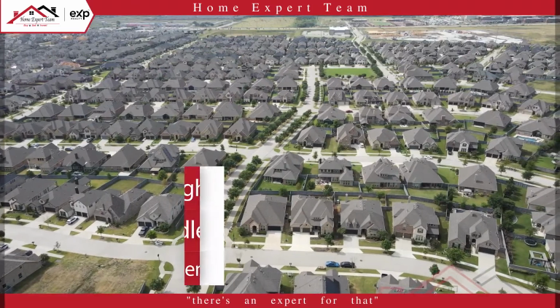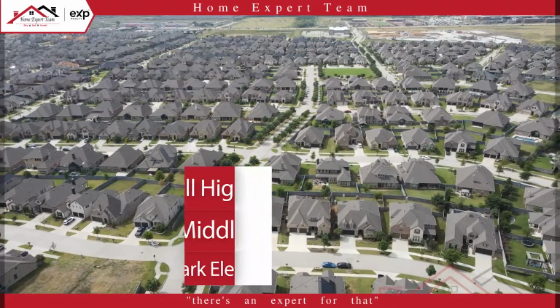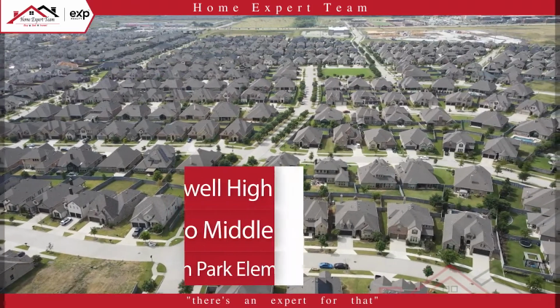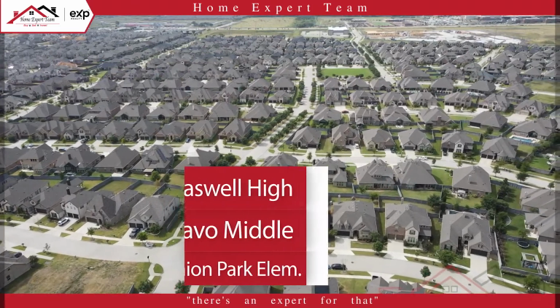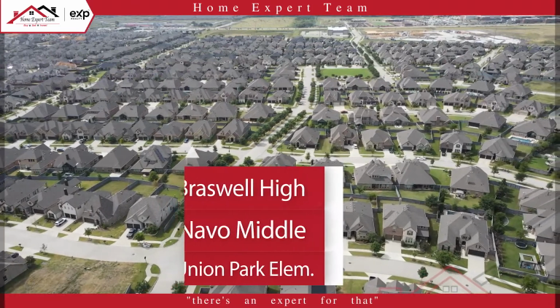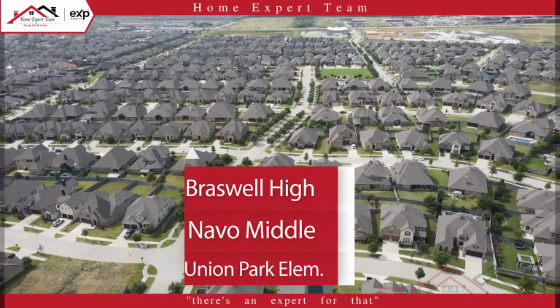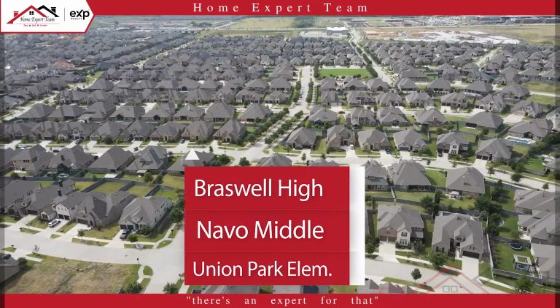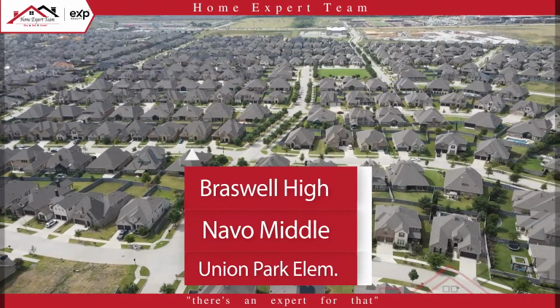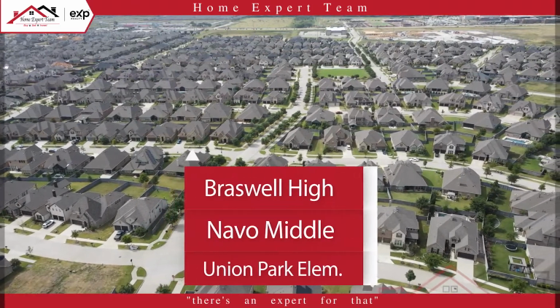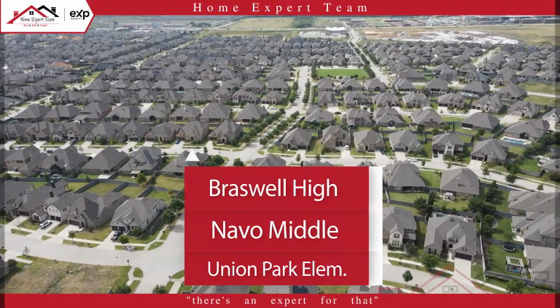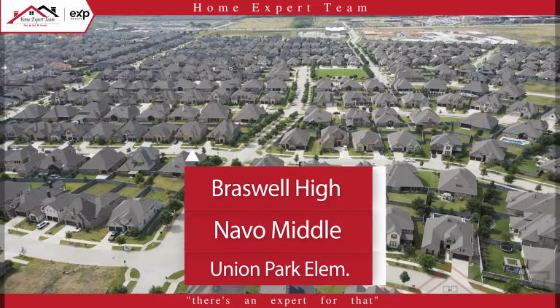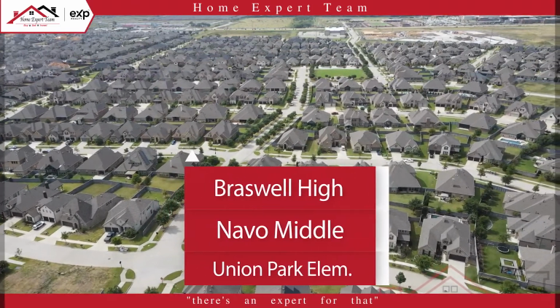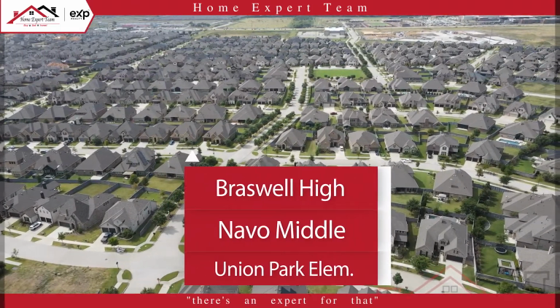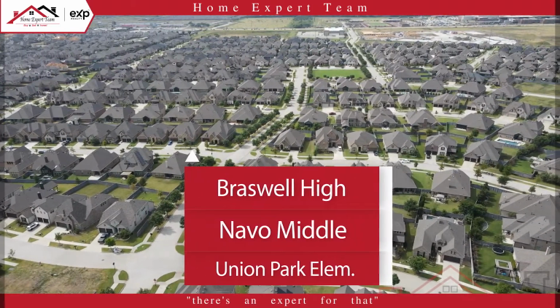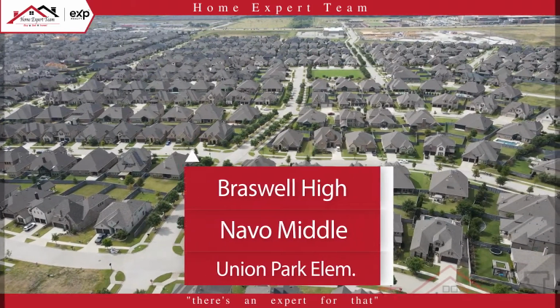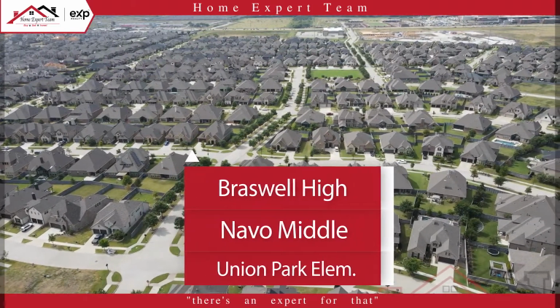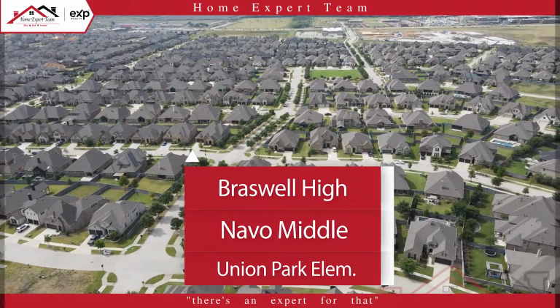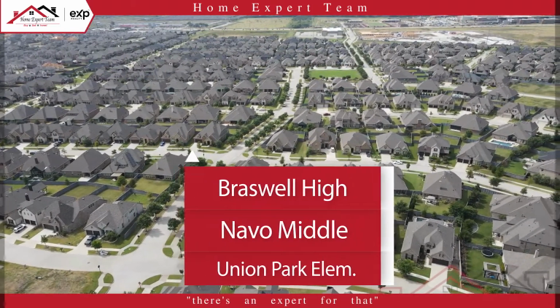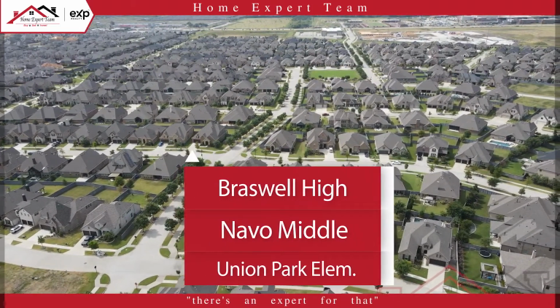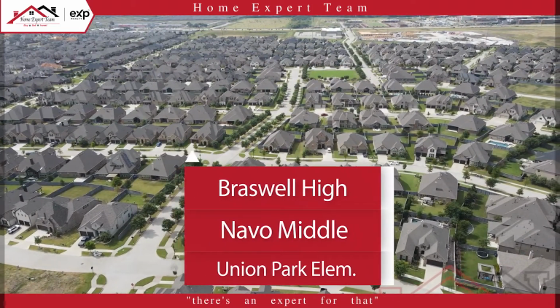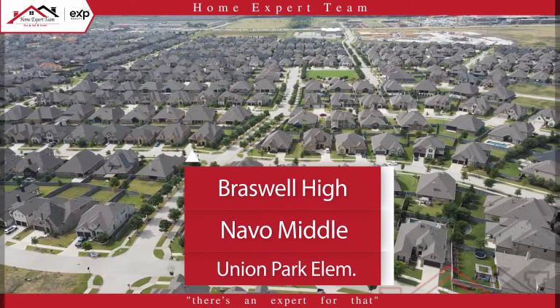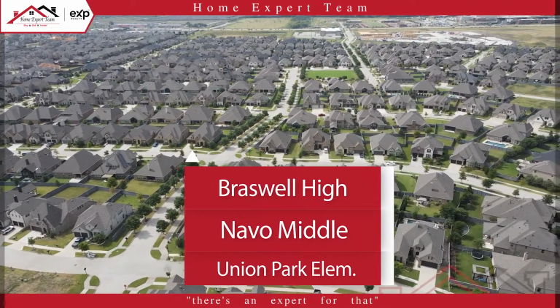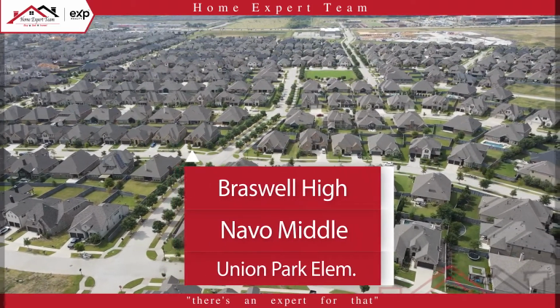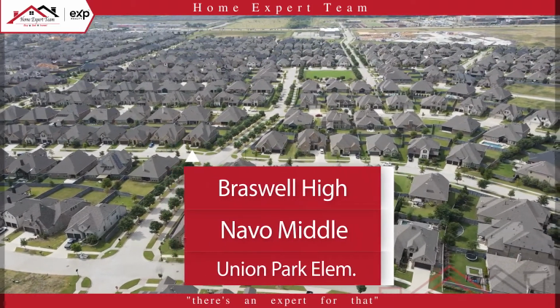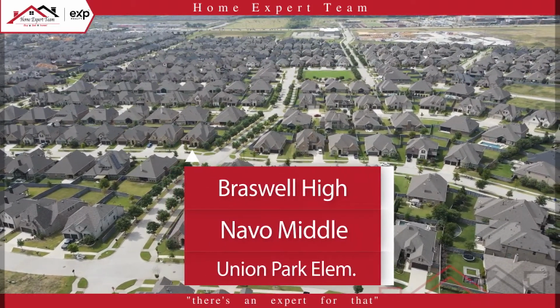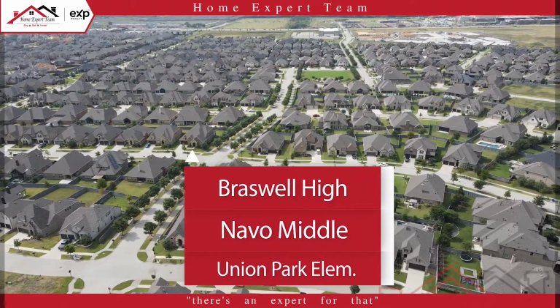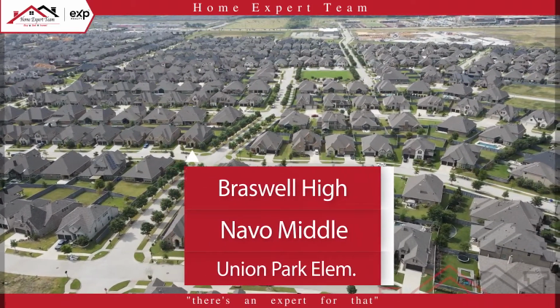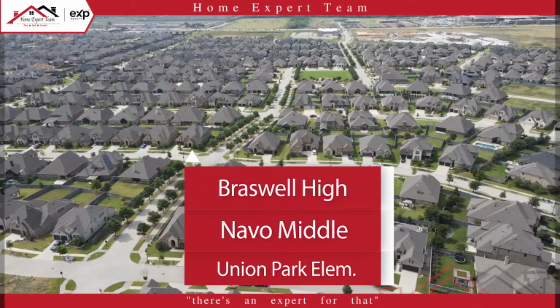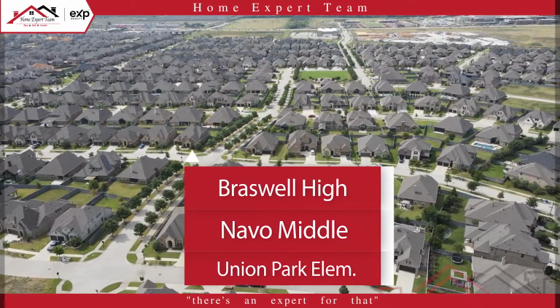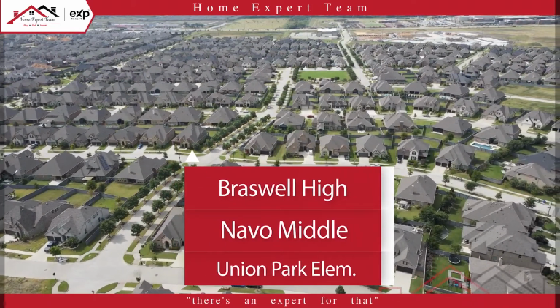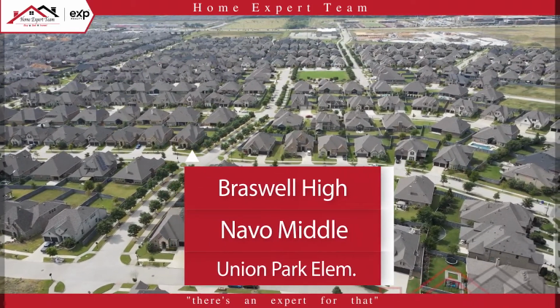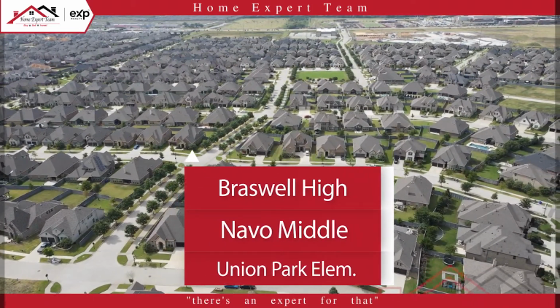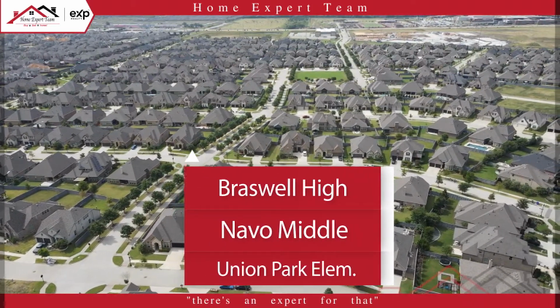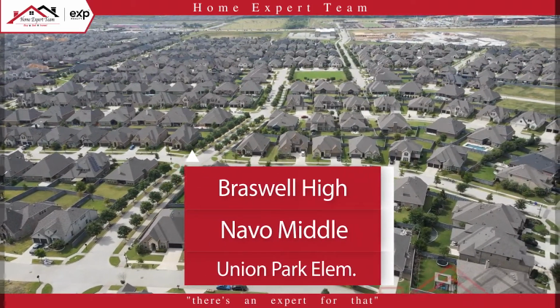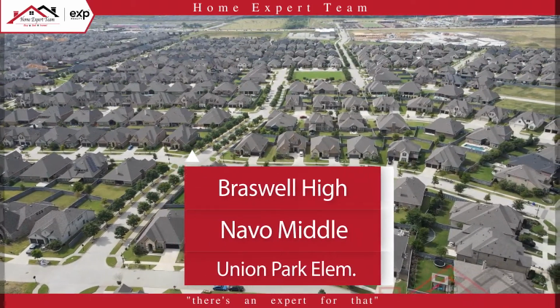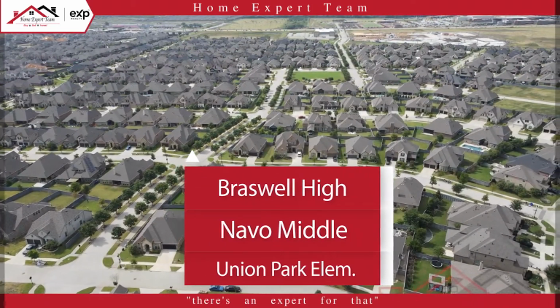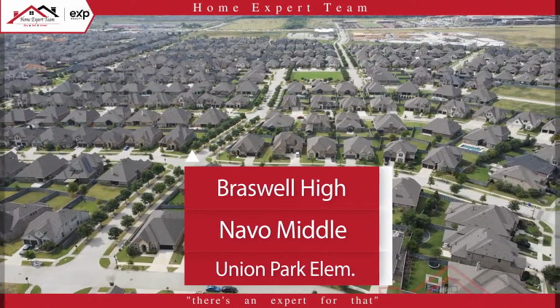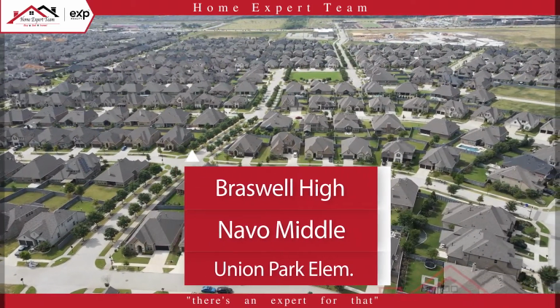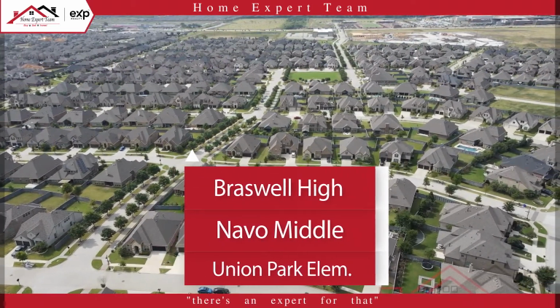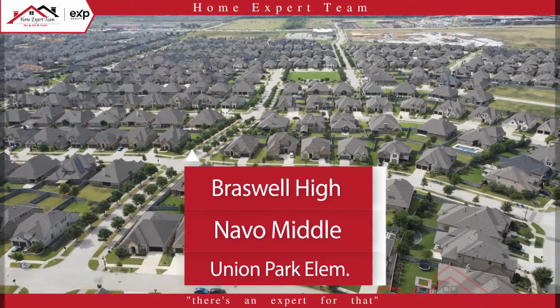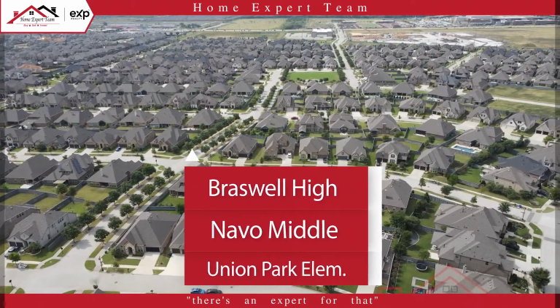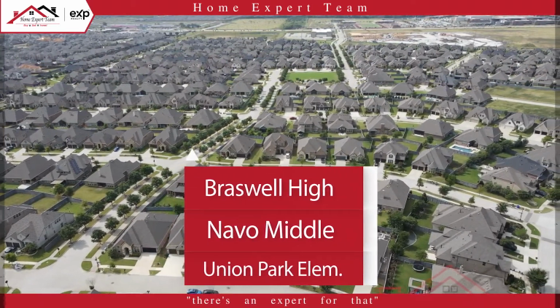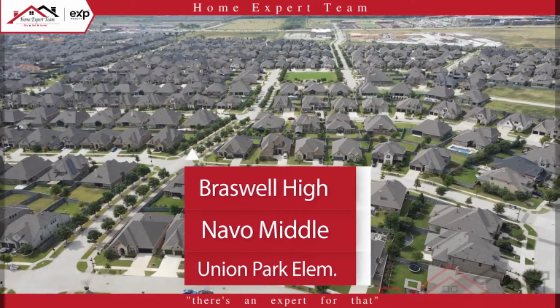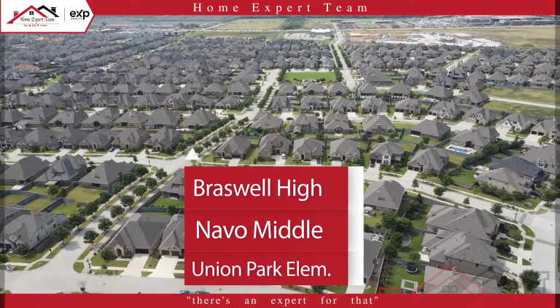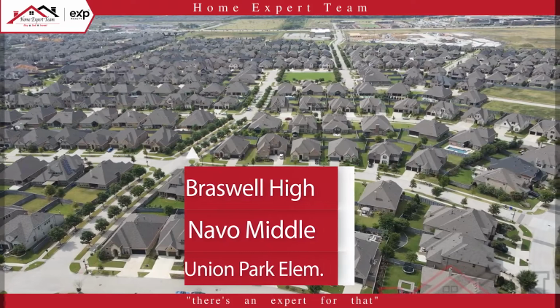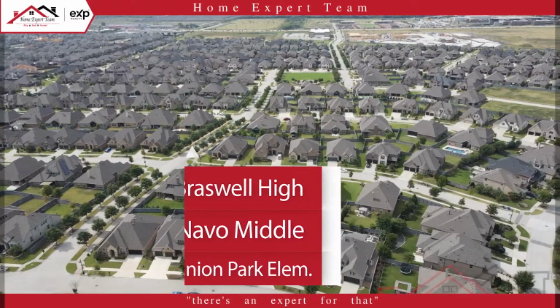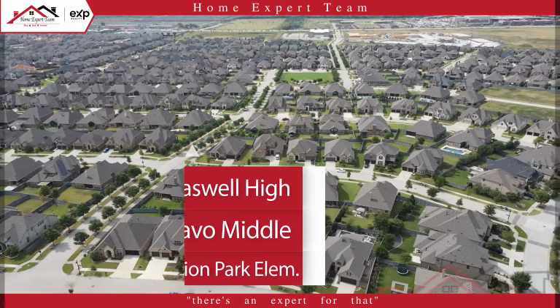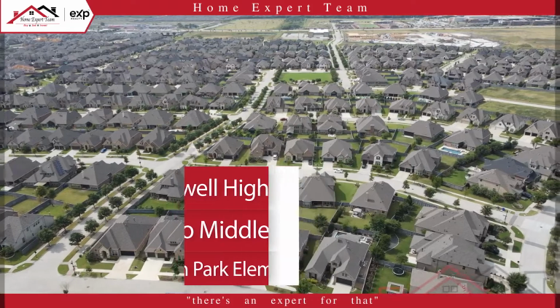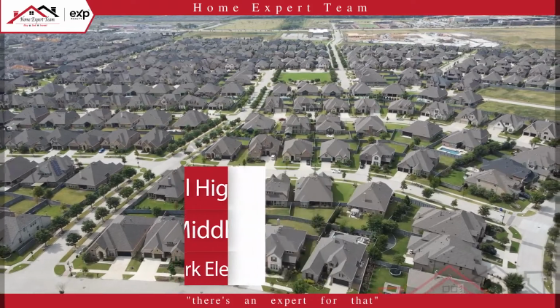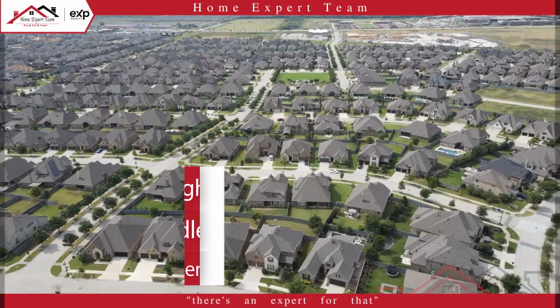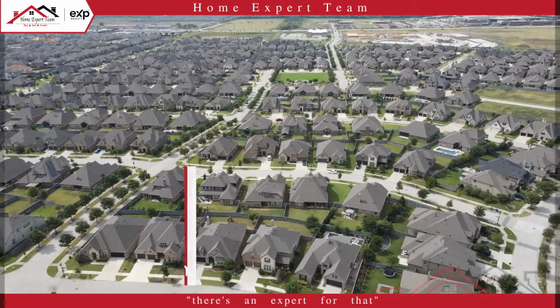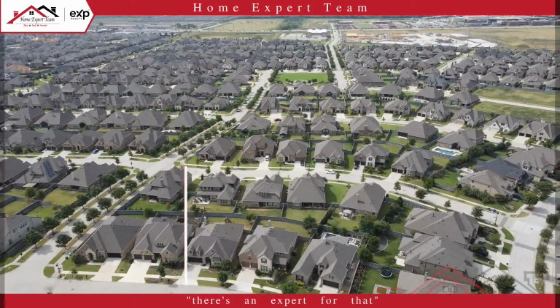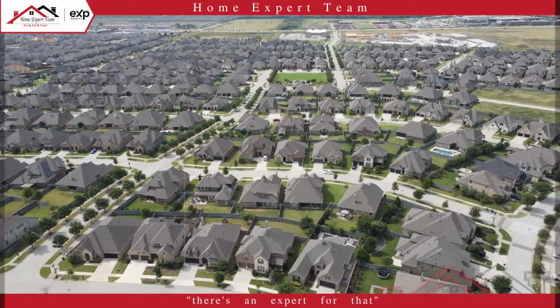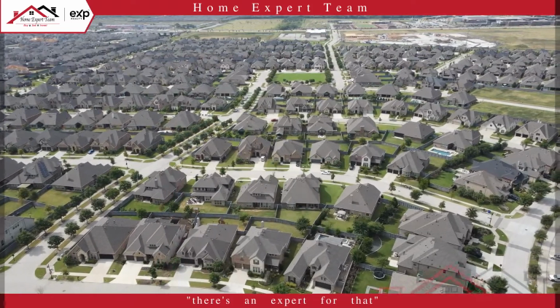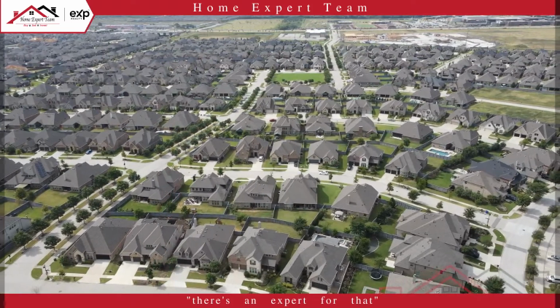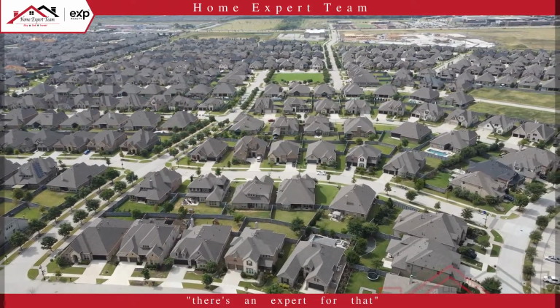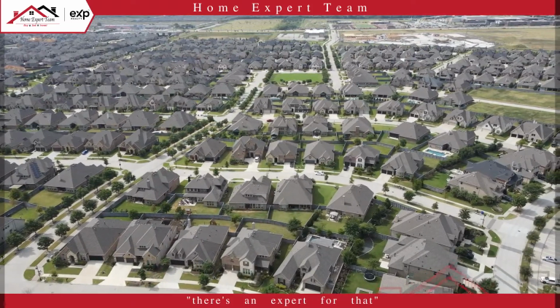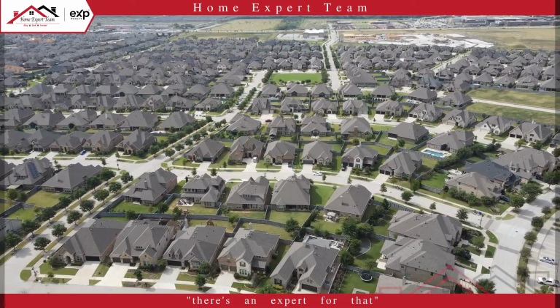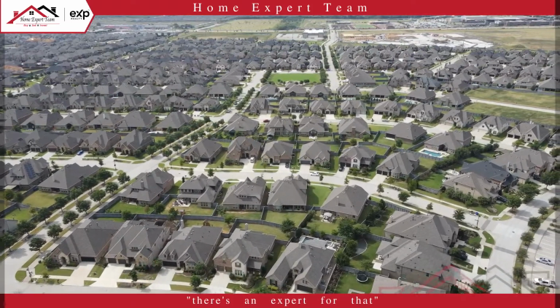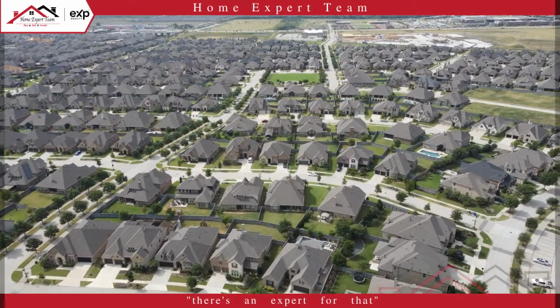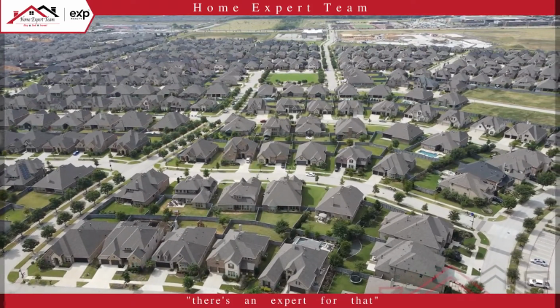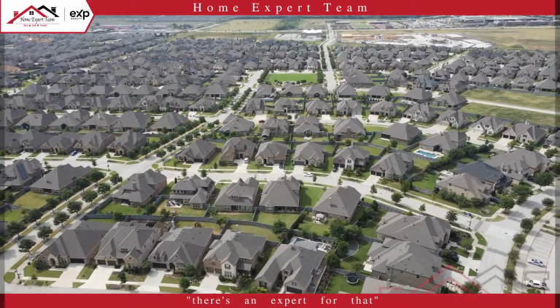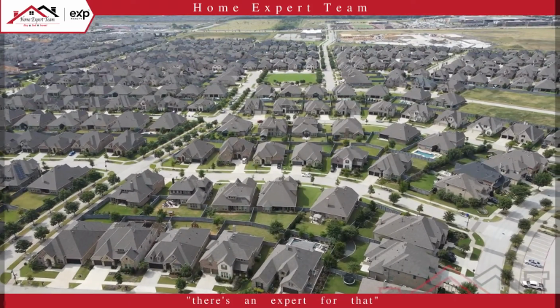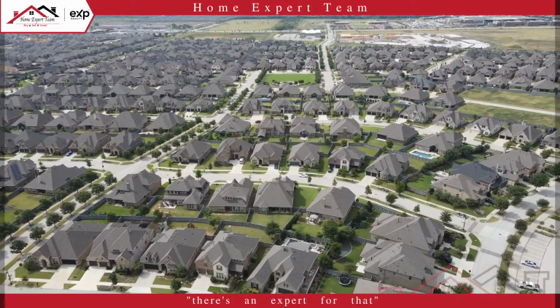Union Park is located within Denton ISD and nearby schools include Union Park Elementary, Navo Middle School, and Brazwell High School.